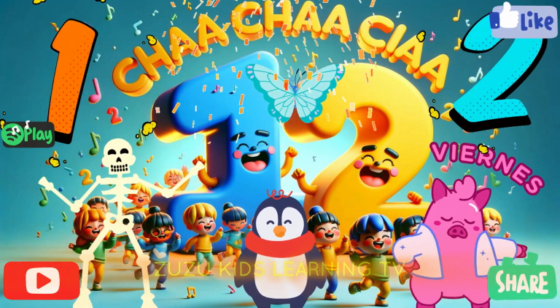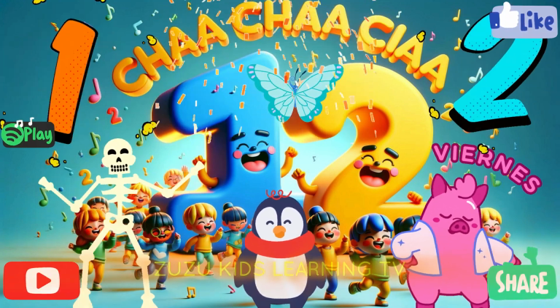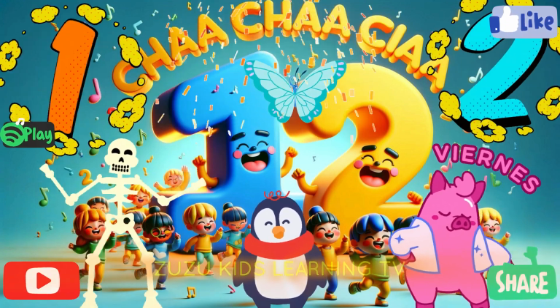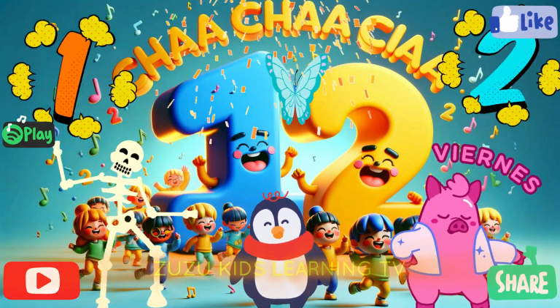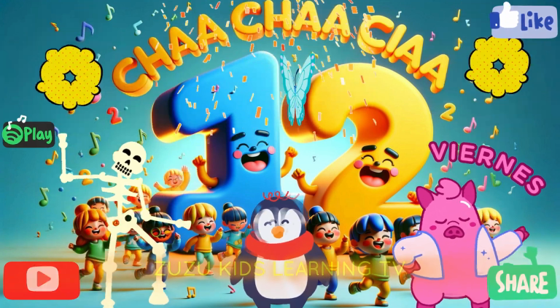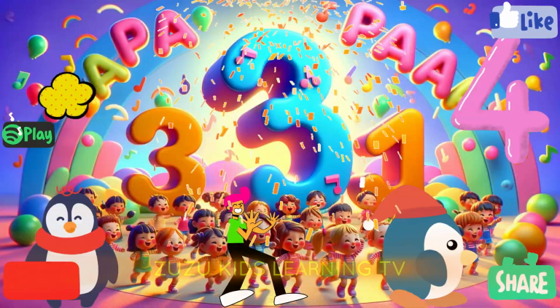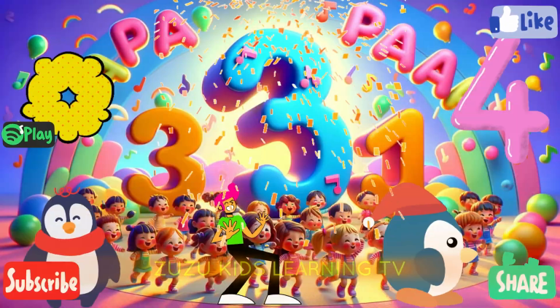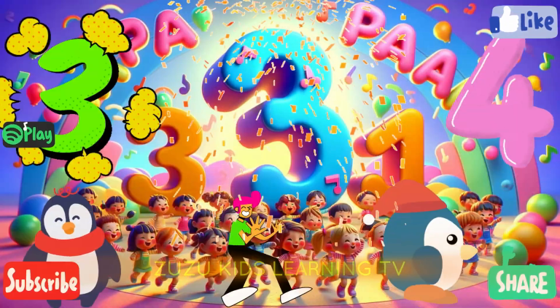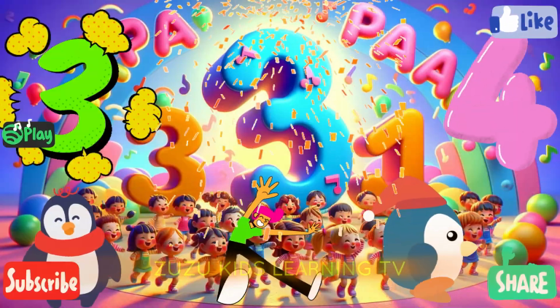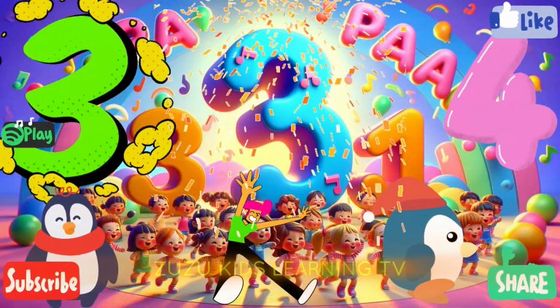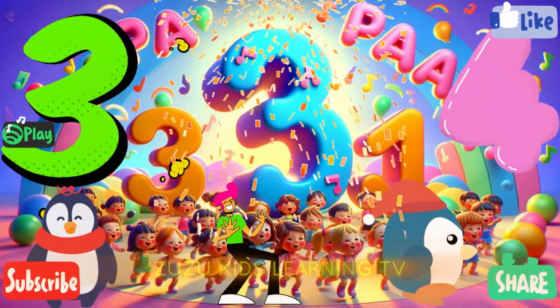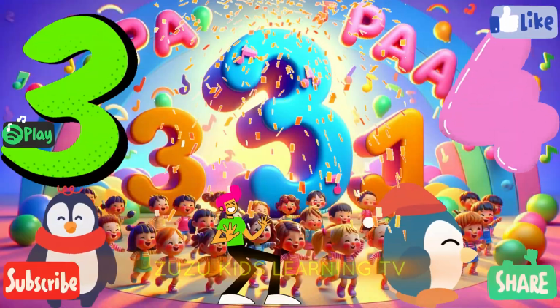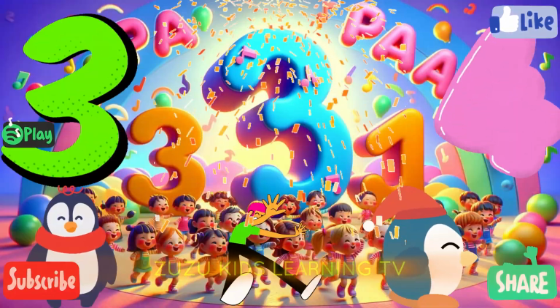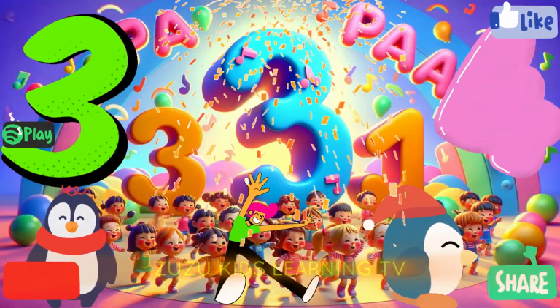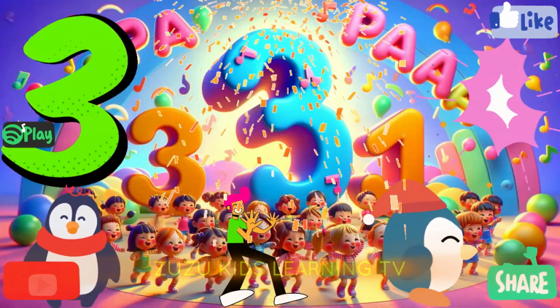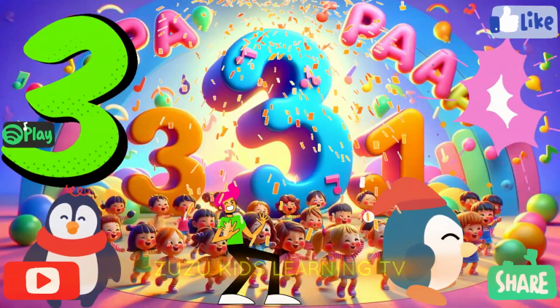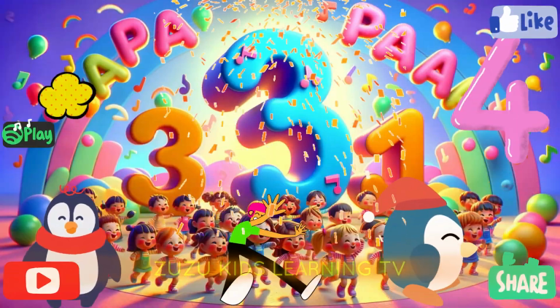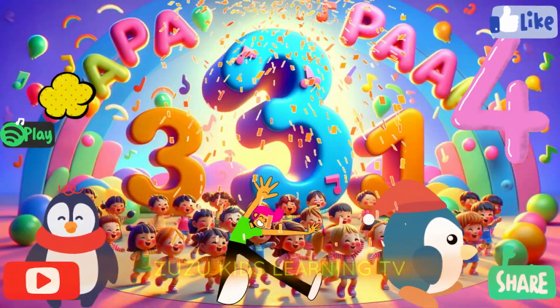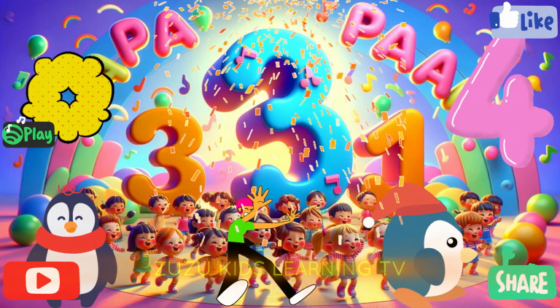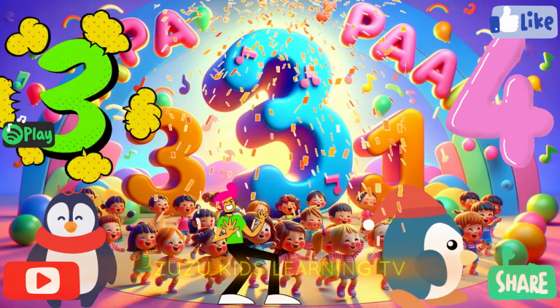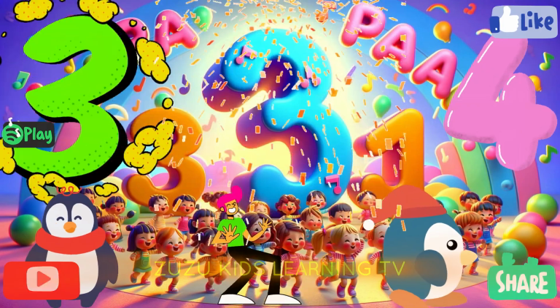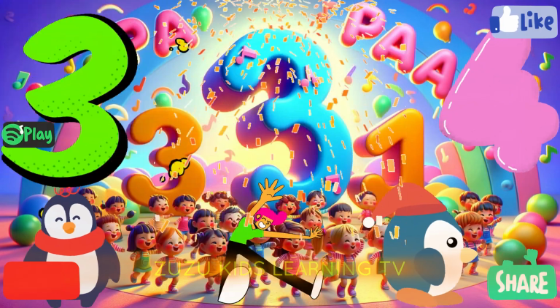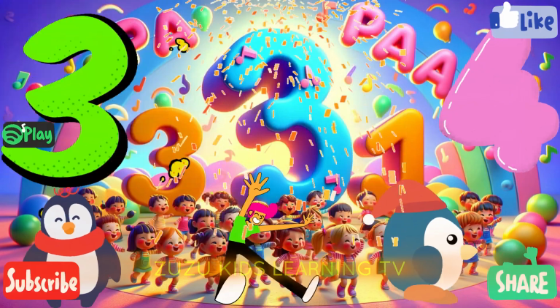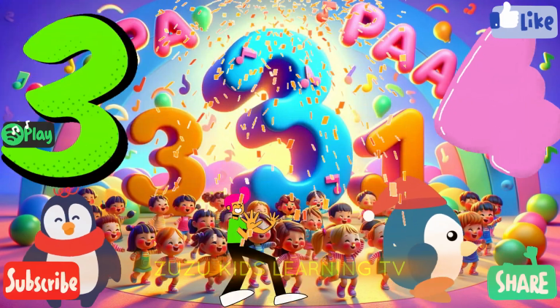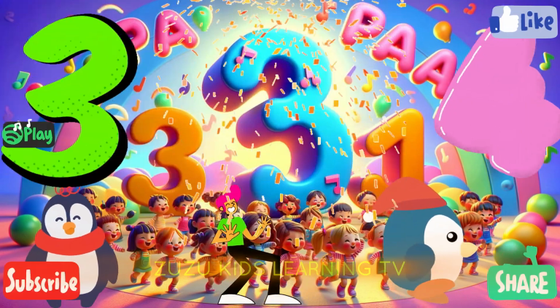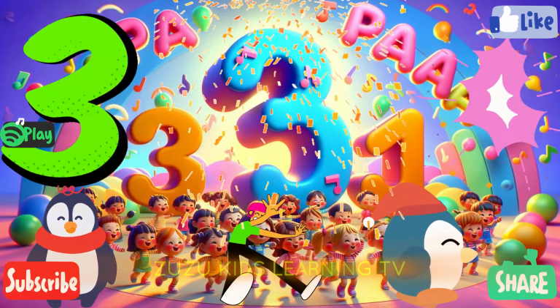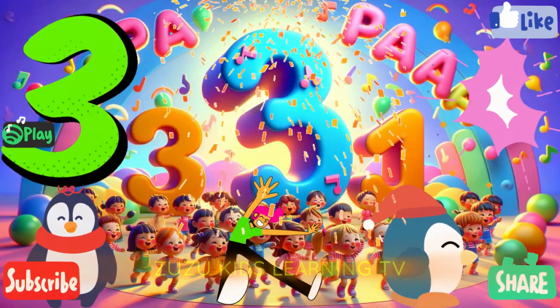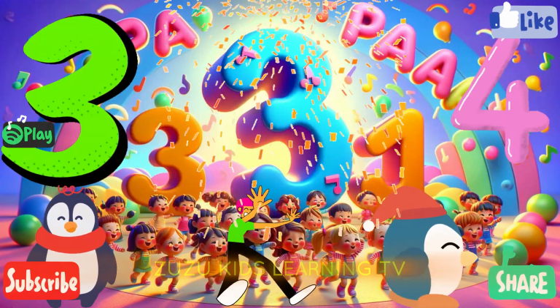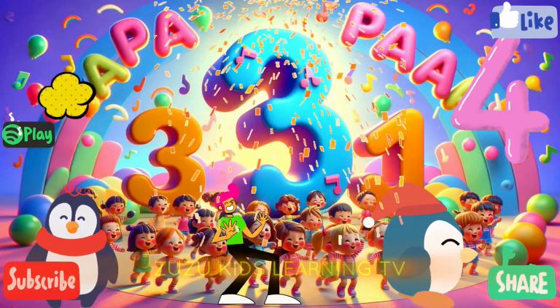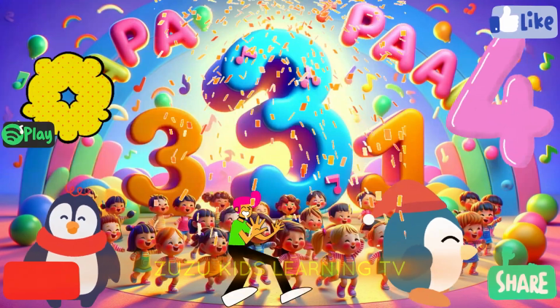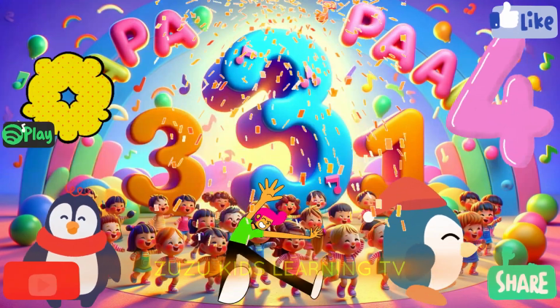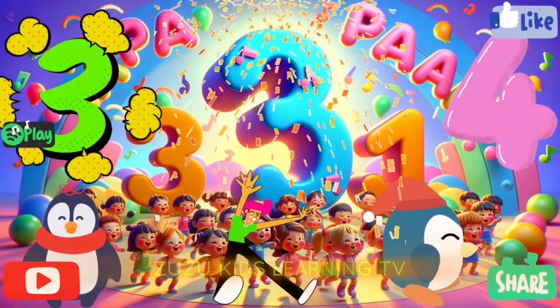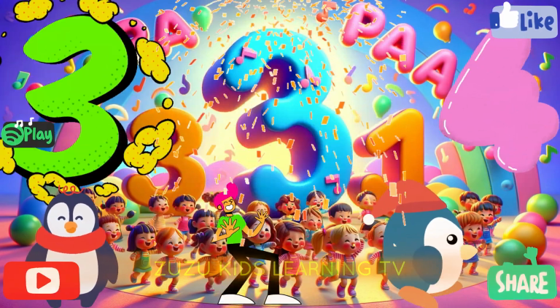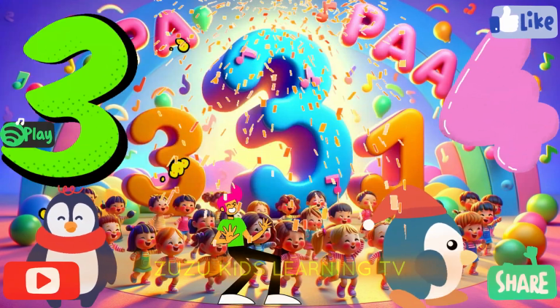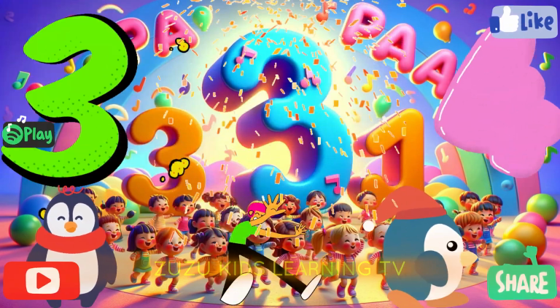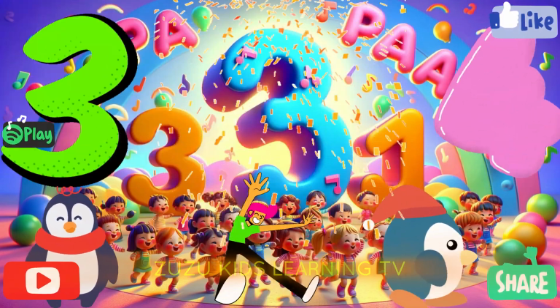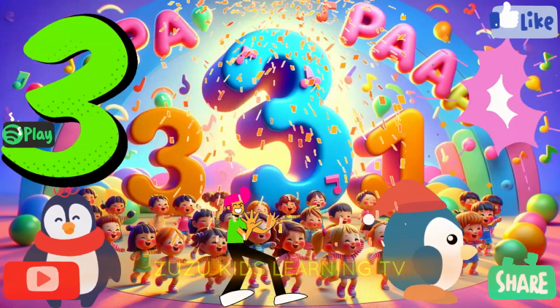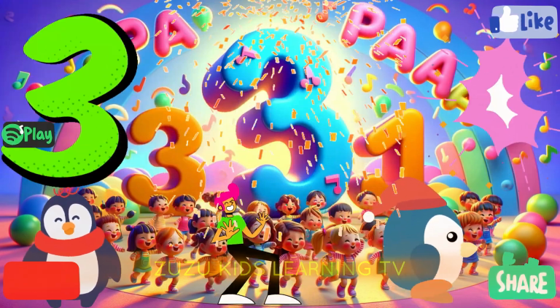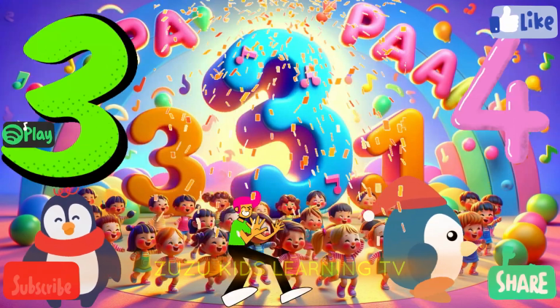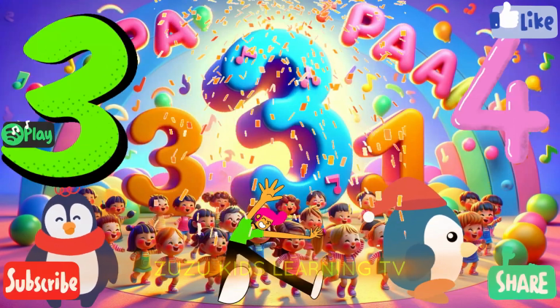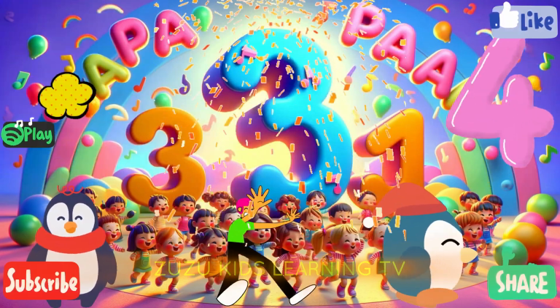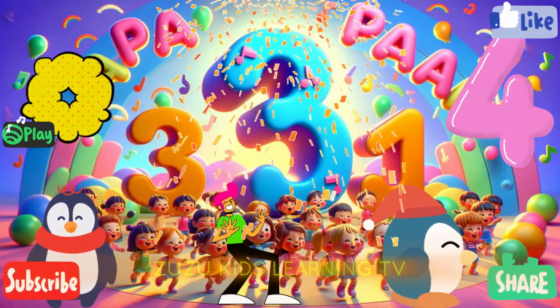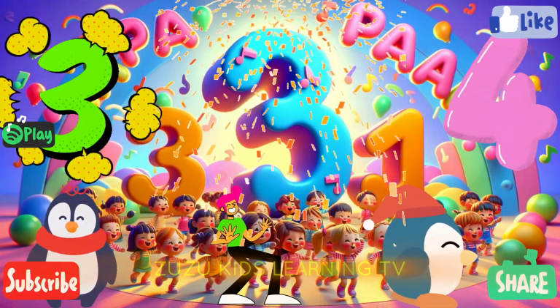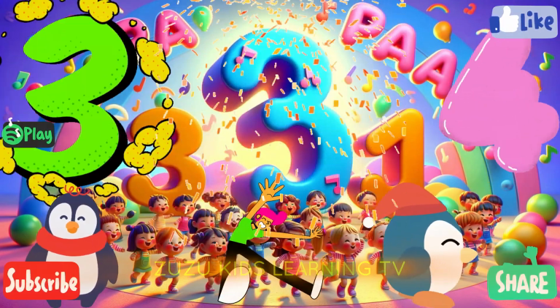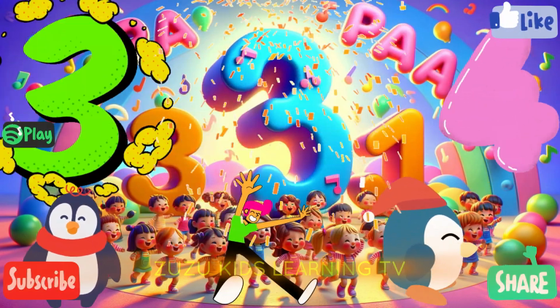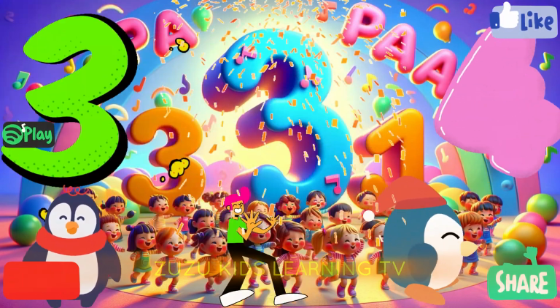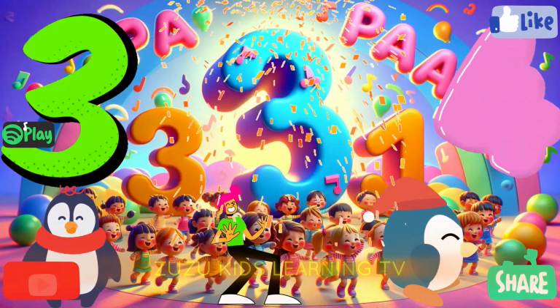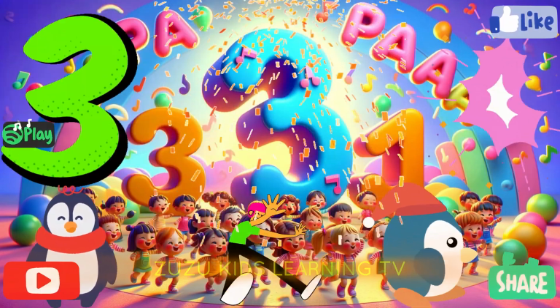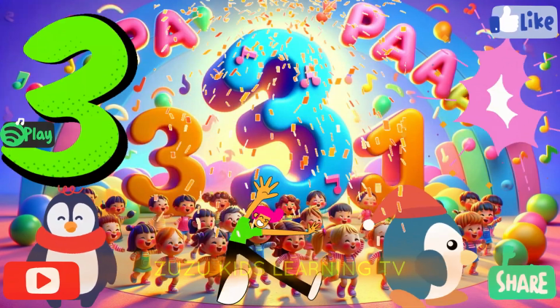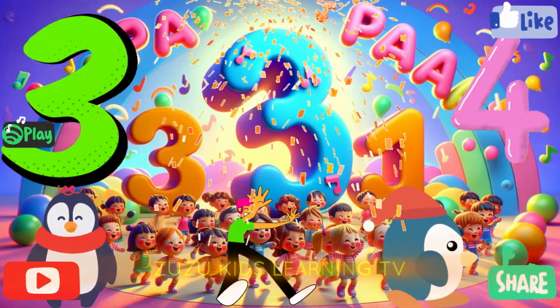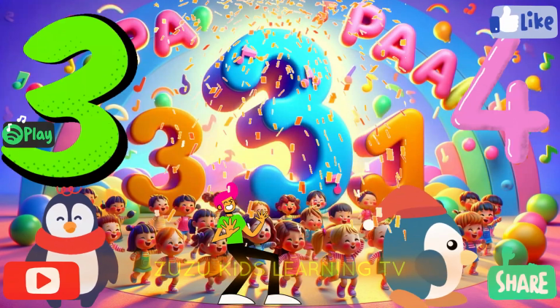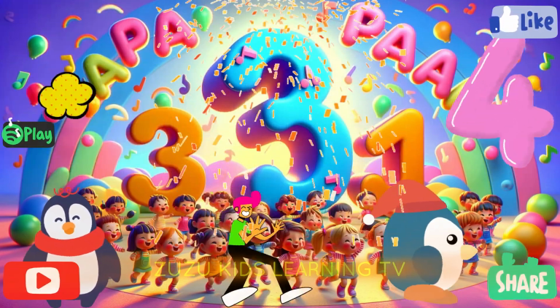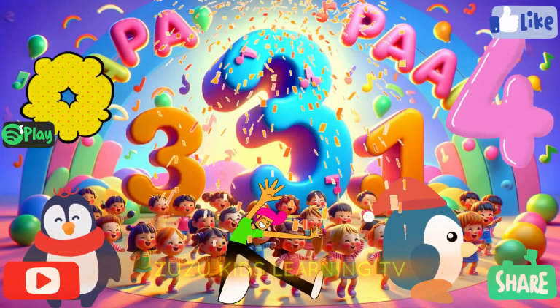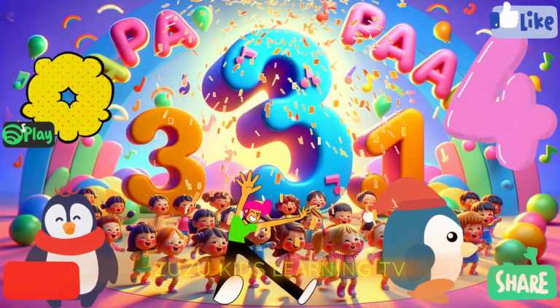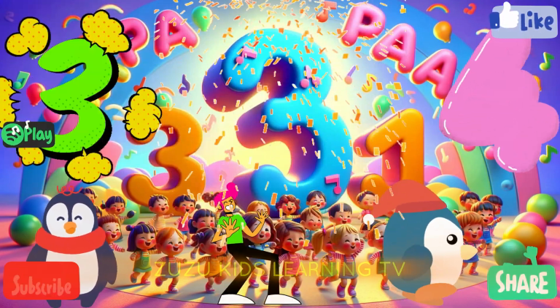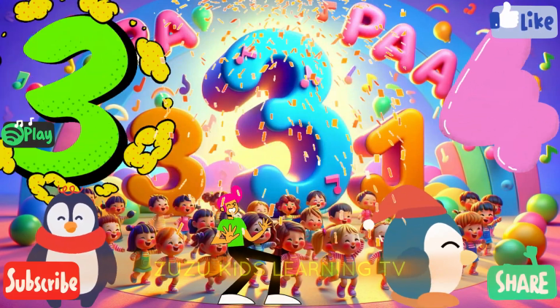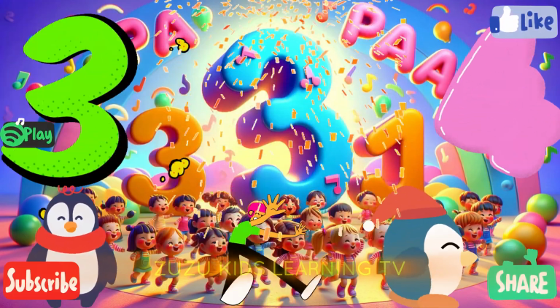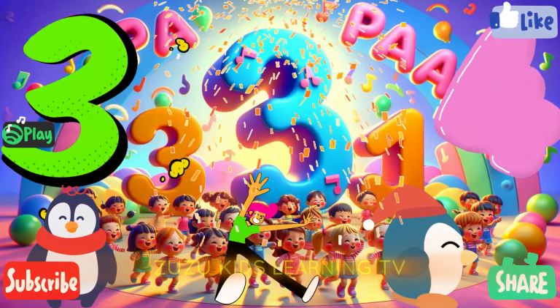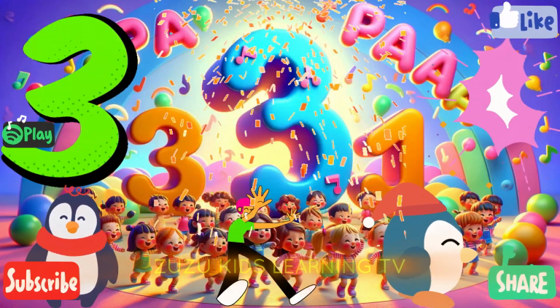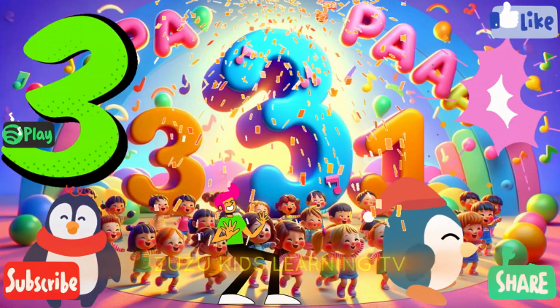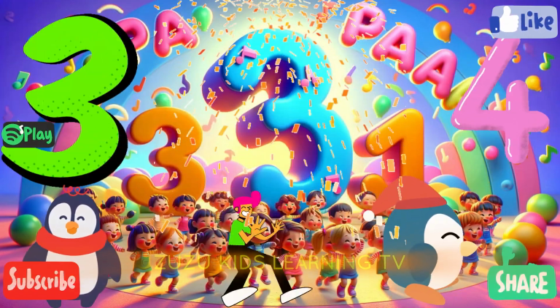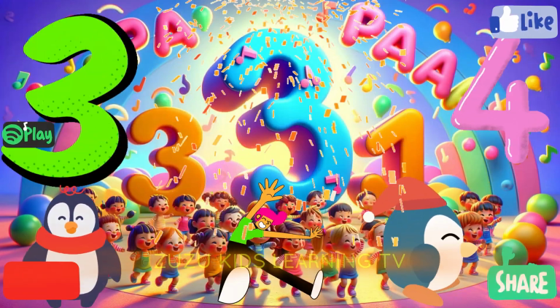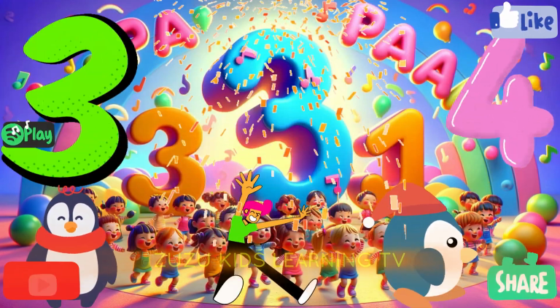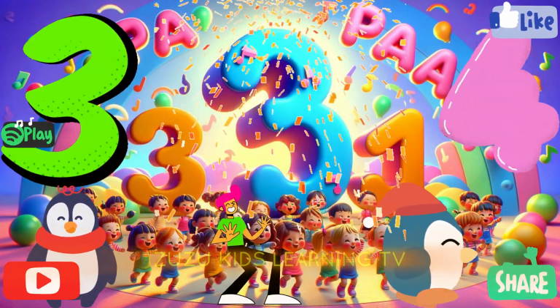Three, four, pa-pa-pa. Three, four, pa-pa-pa. Three, four, pa-pa-pa.